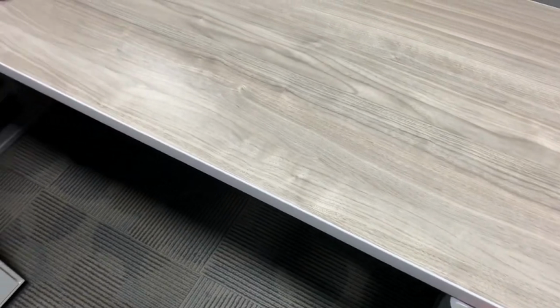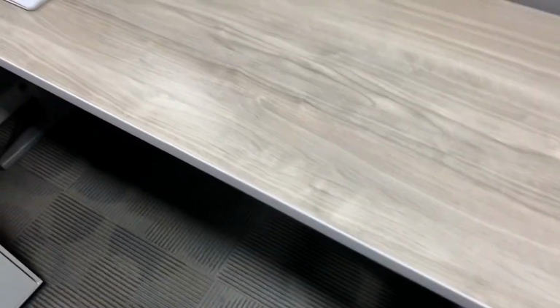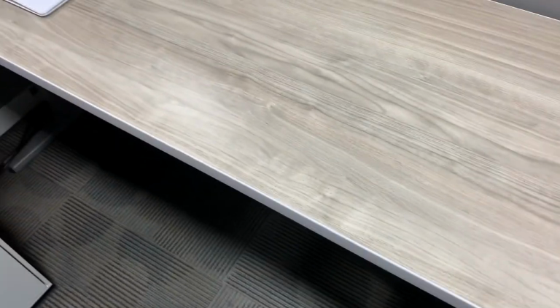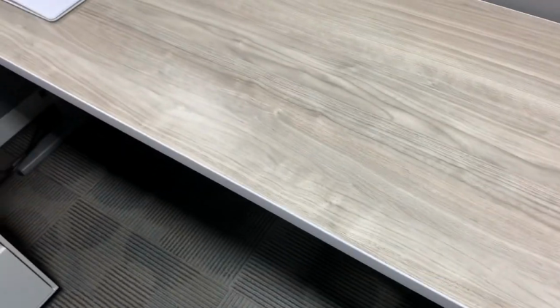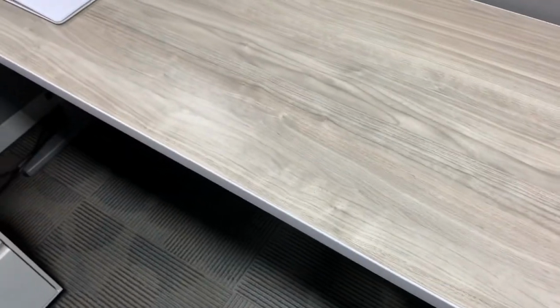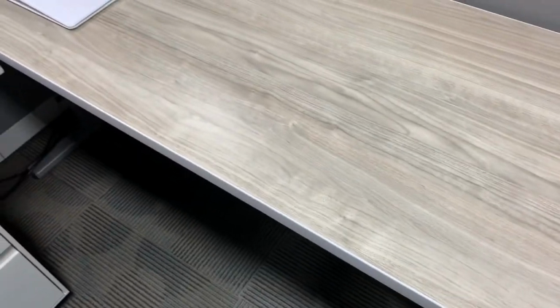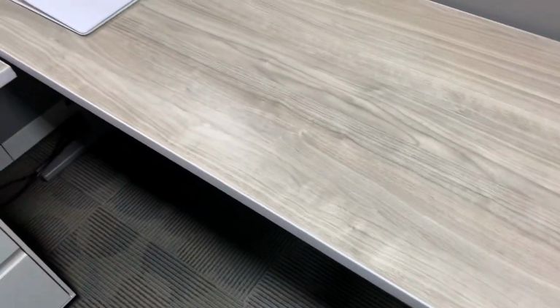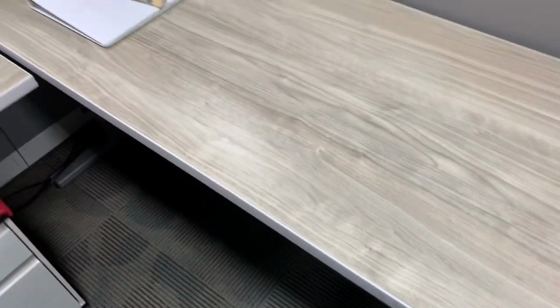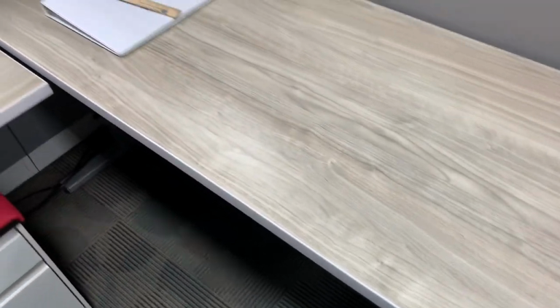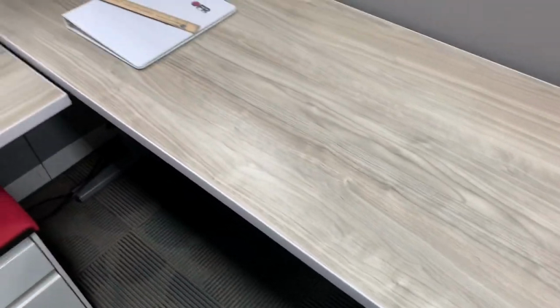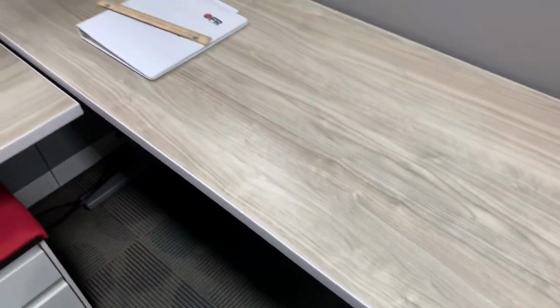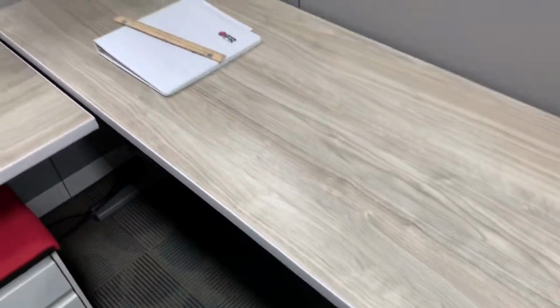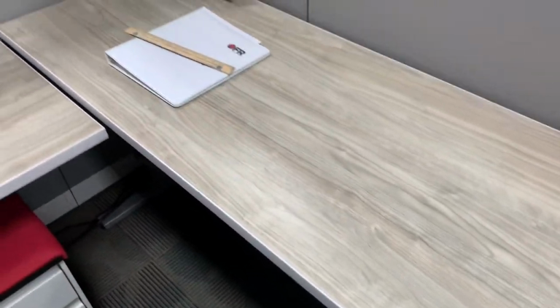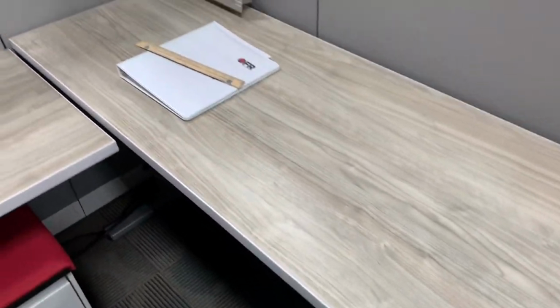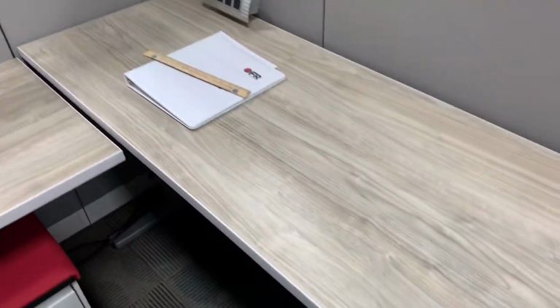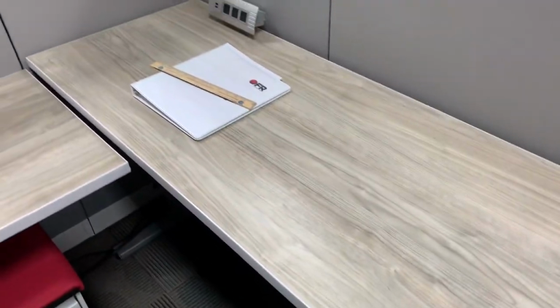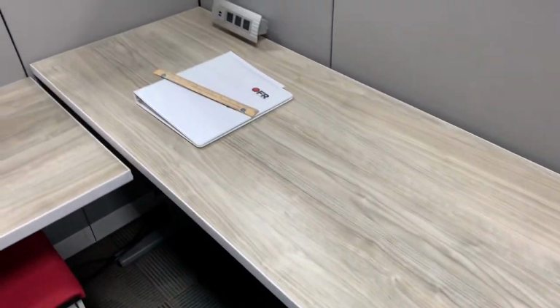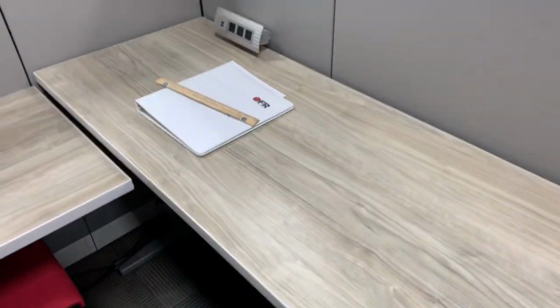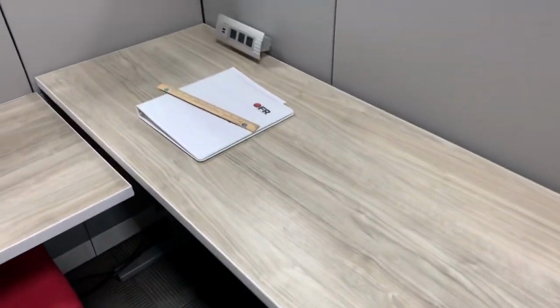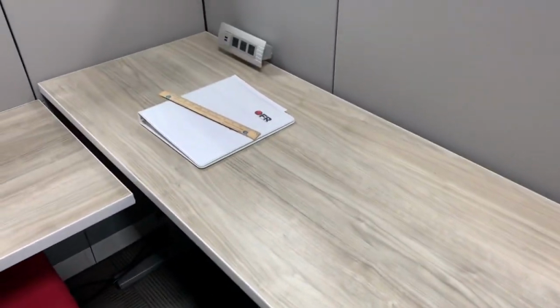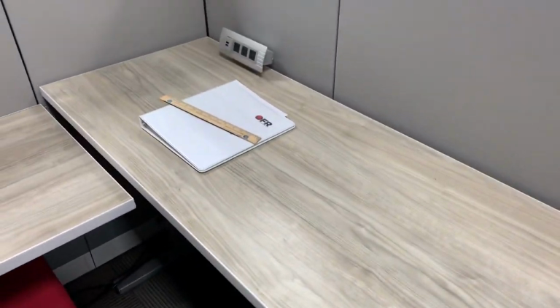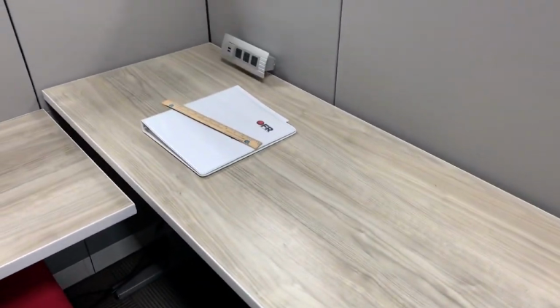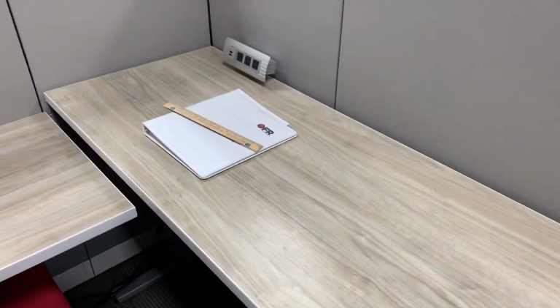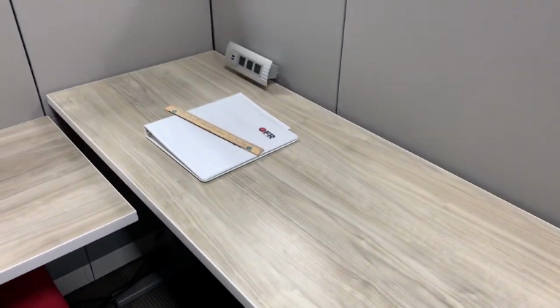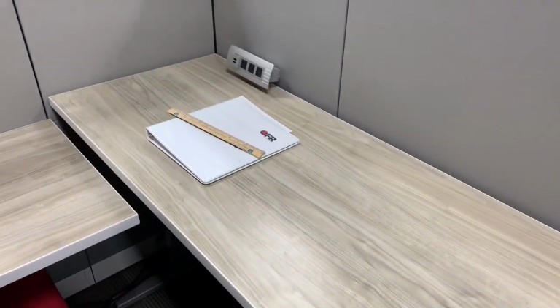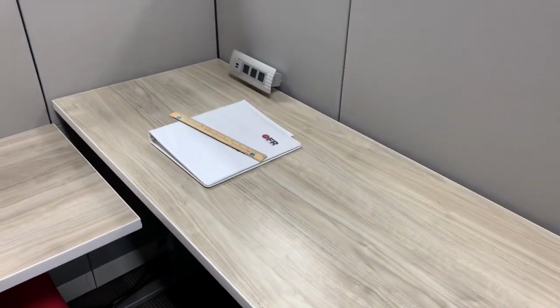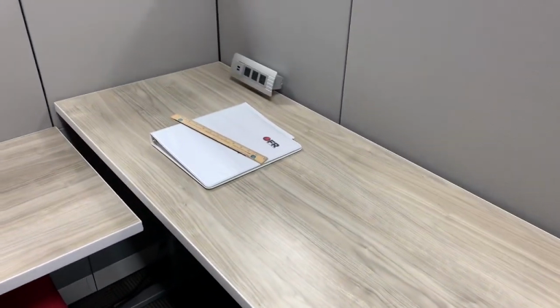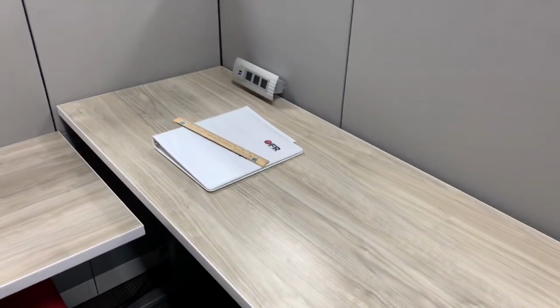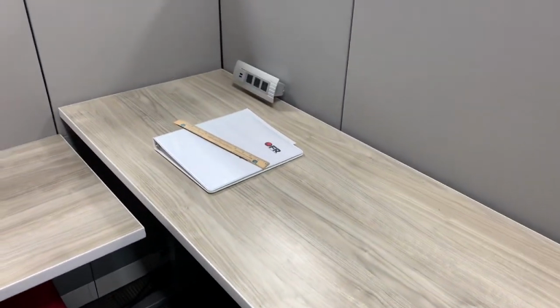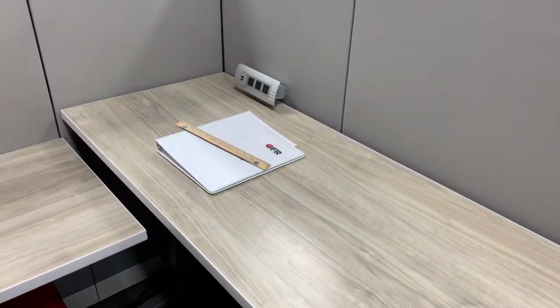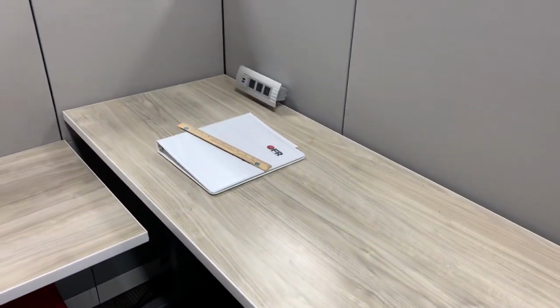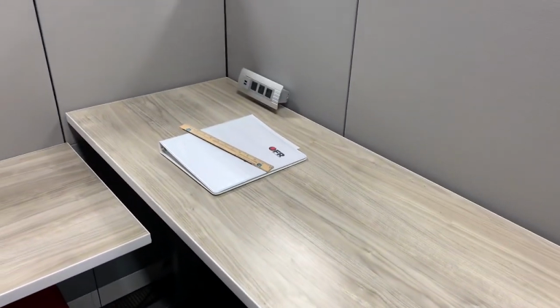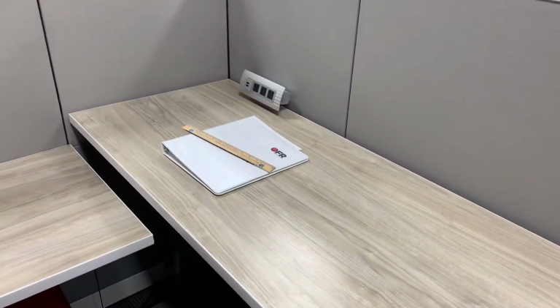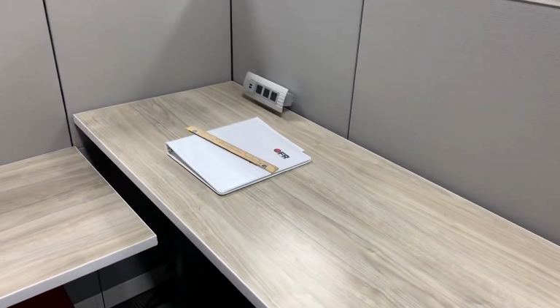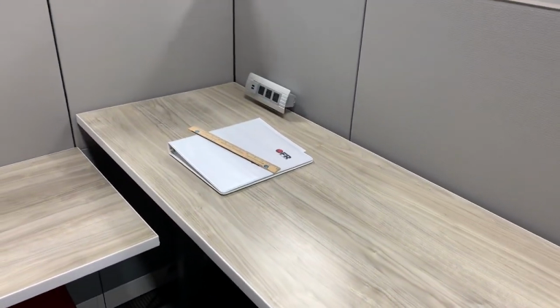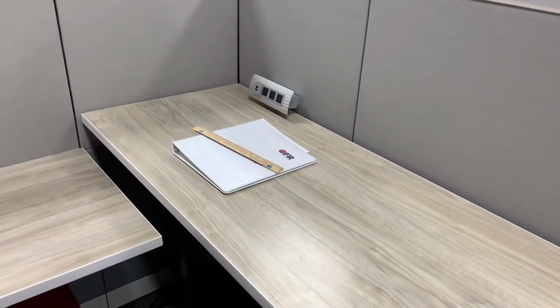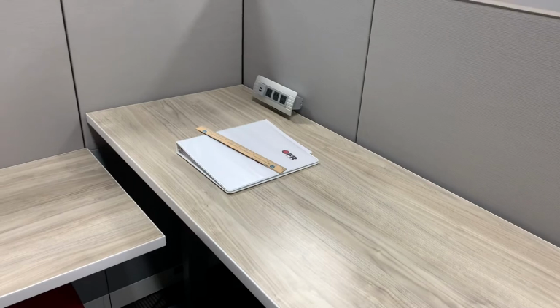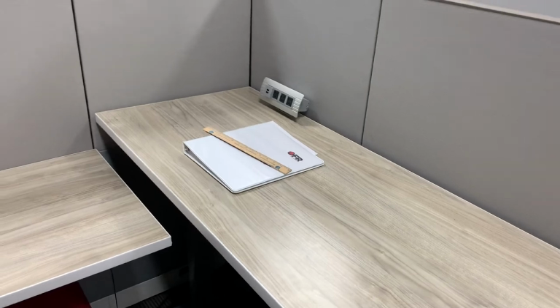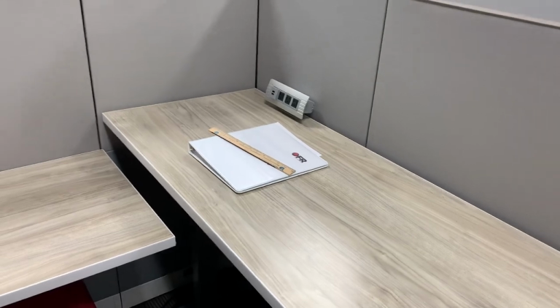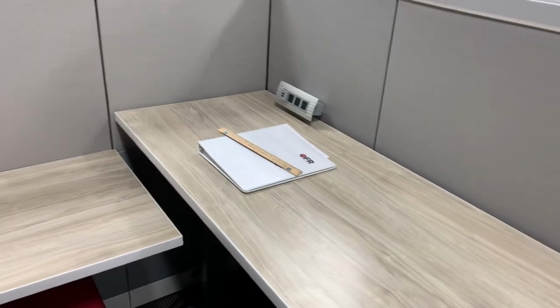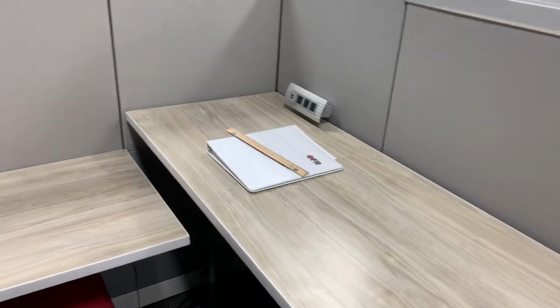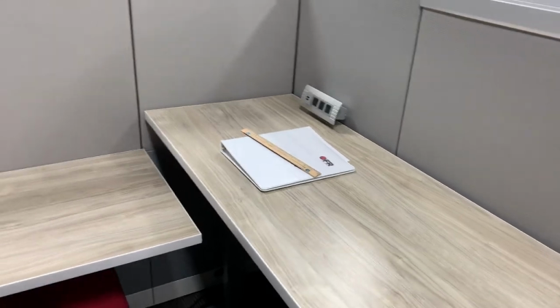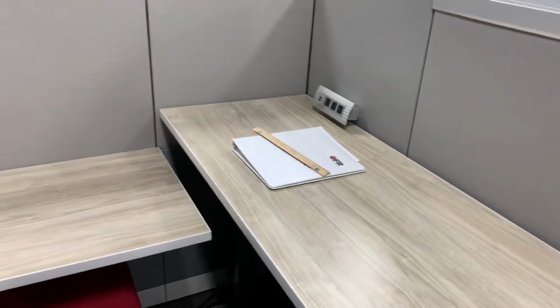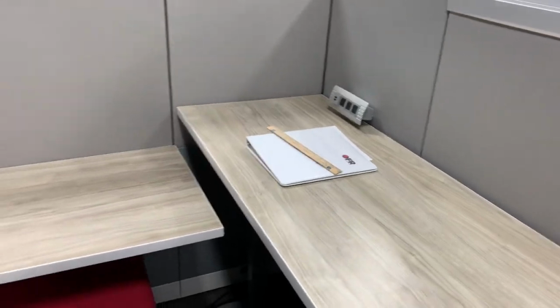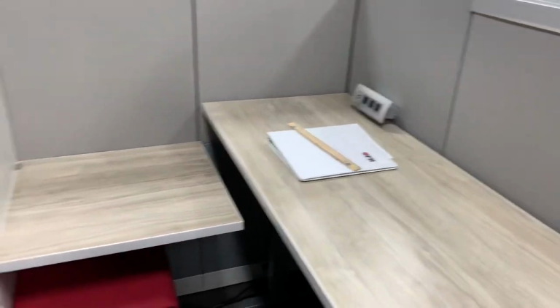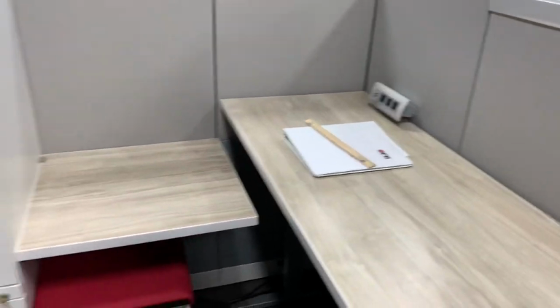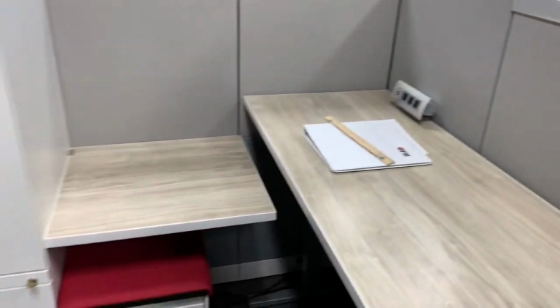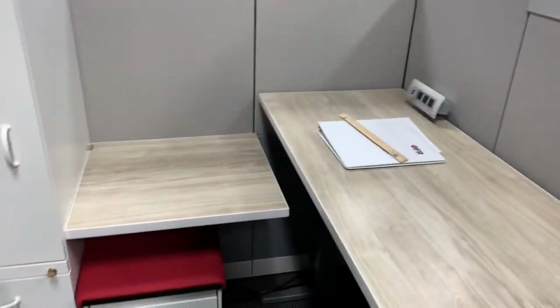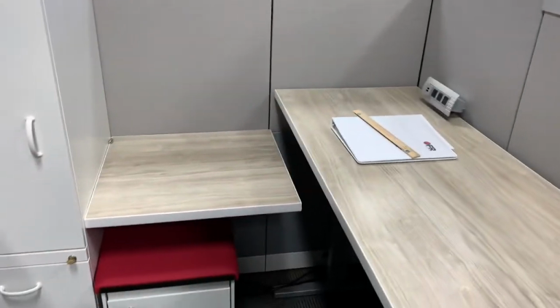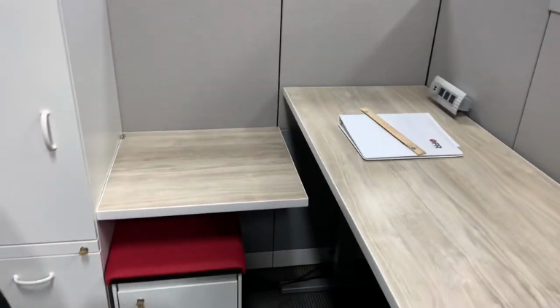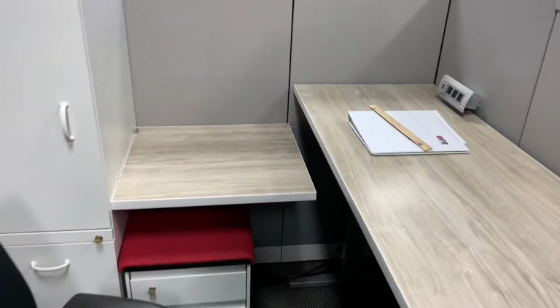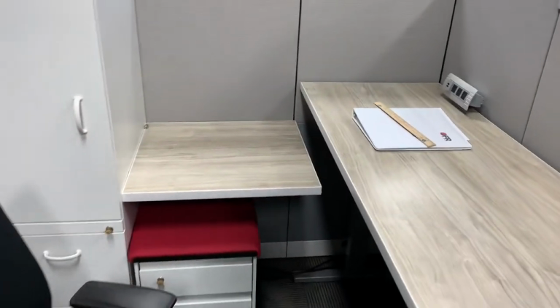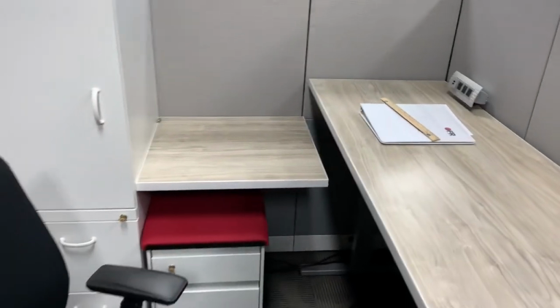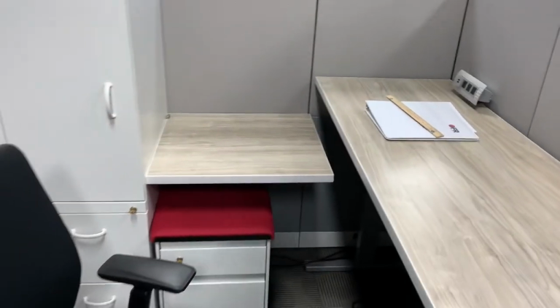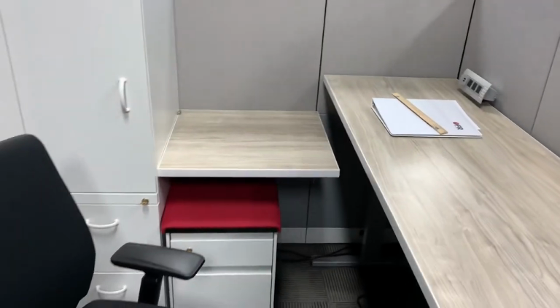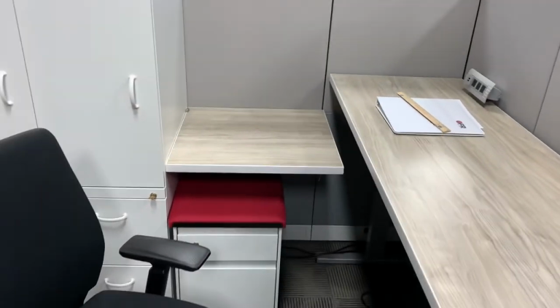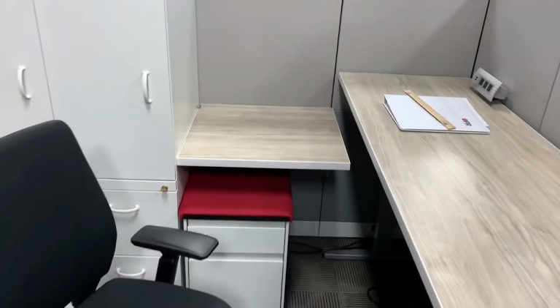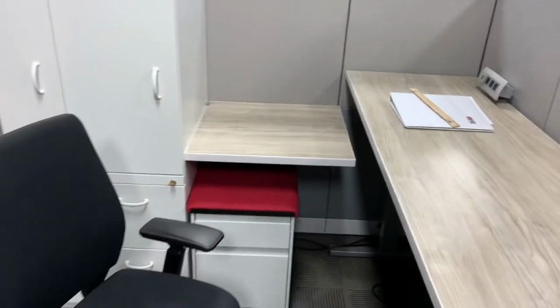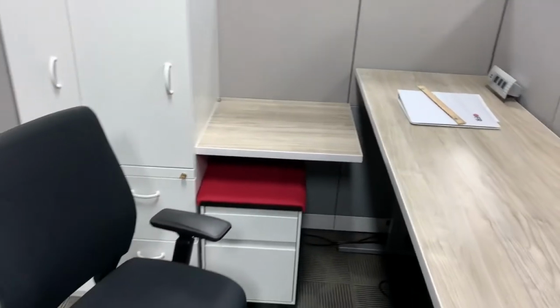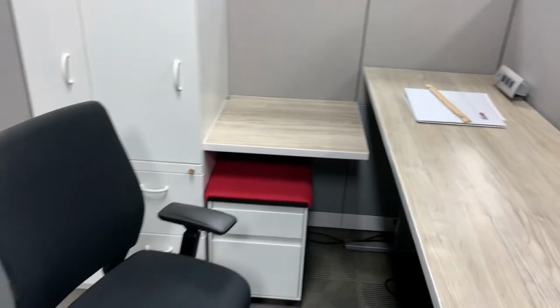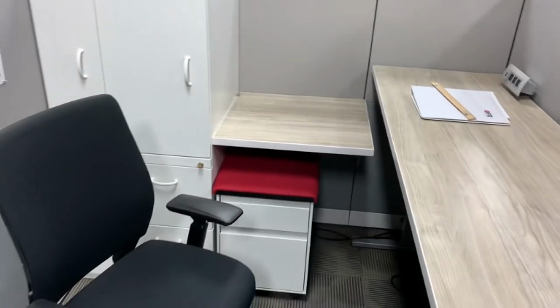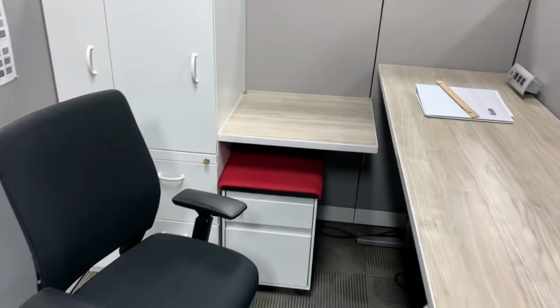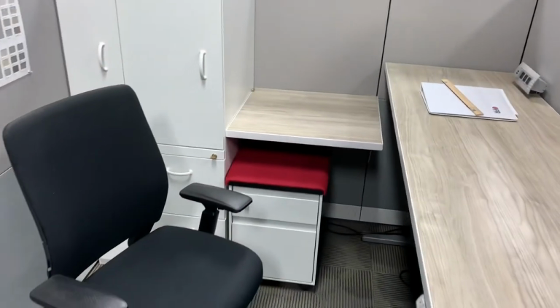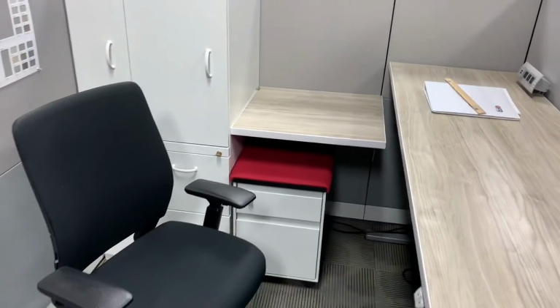So, stop on by today and speak with your sales rep and see which one is going to be best for your office.